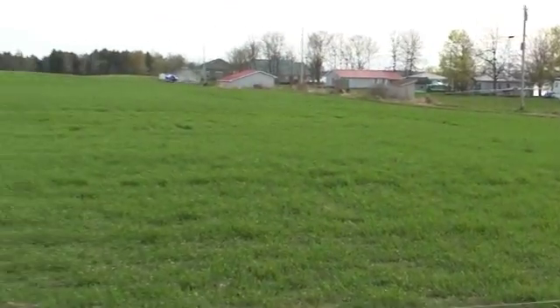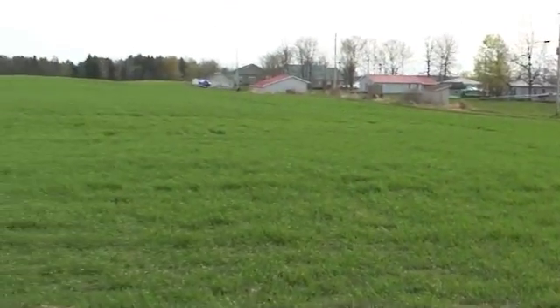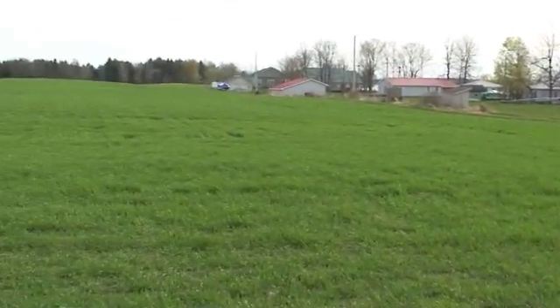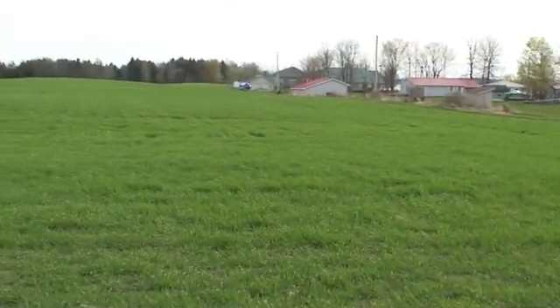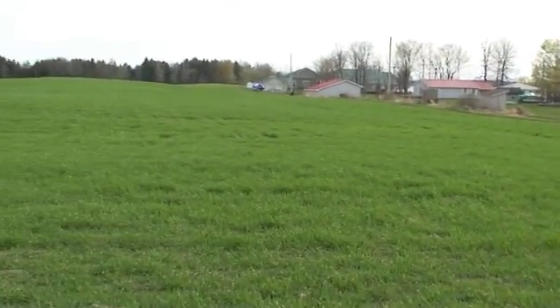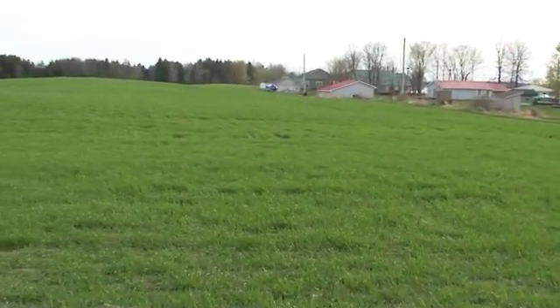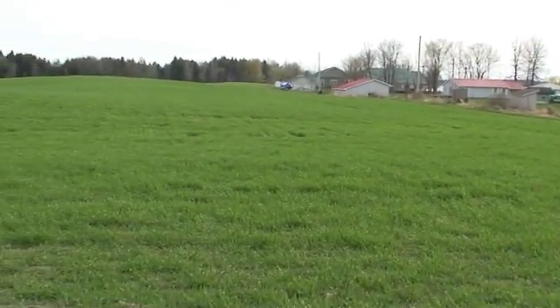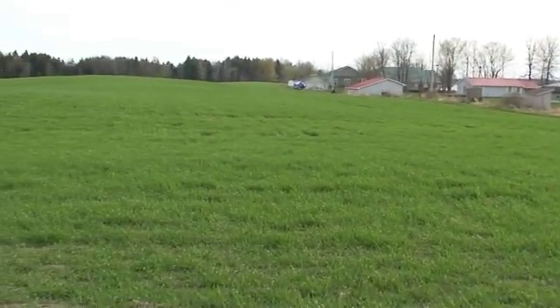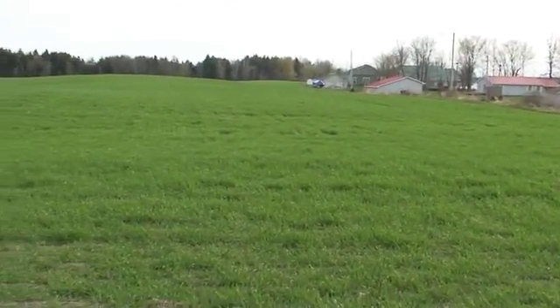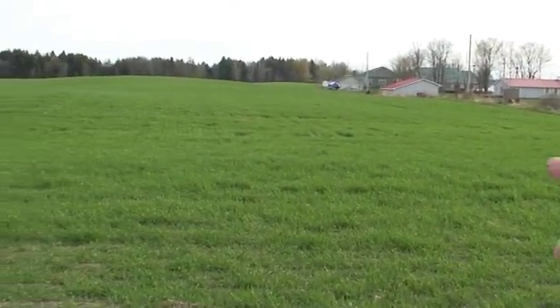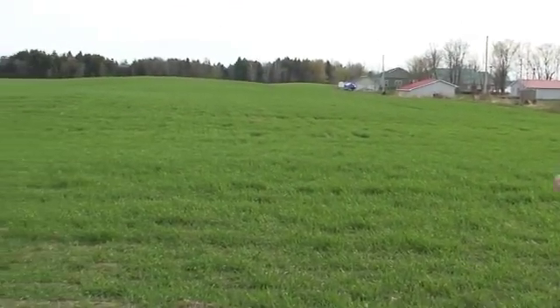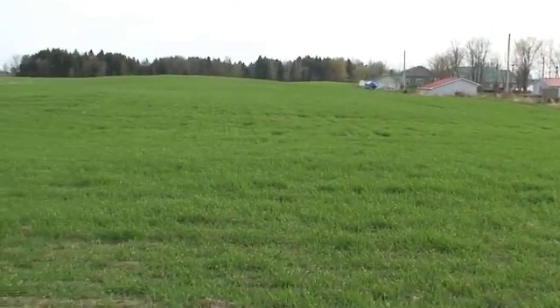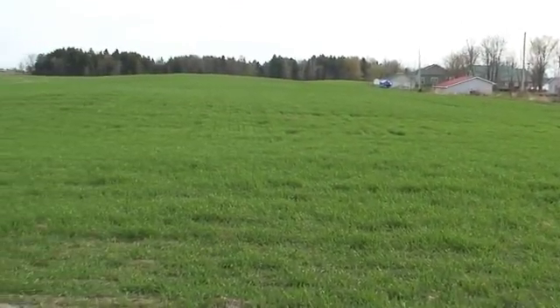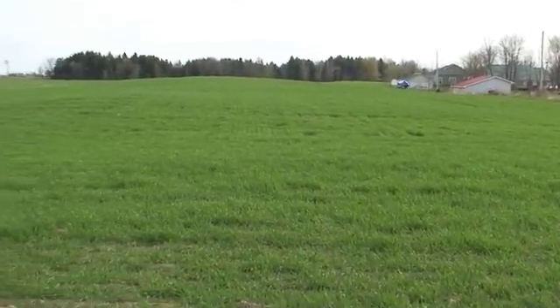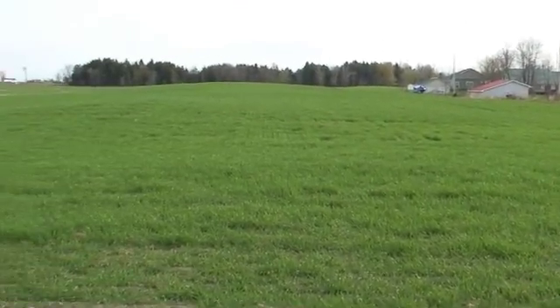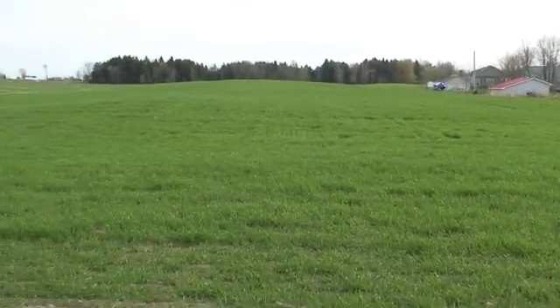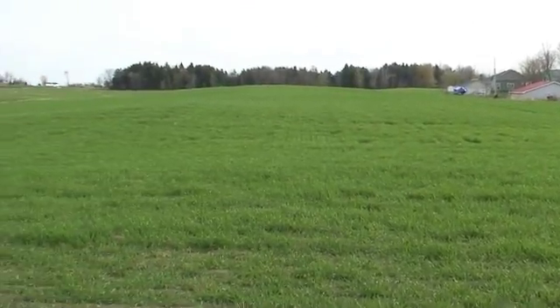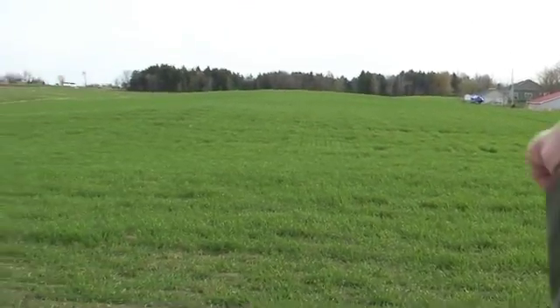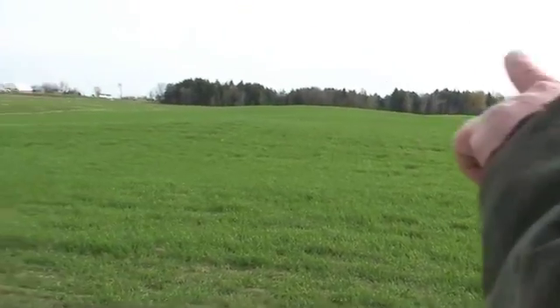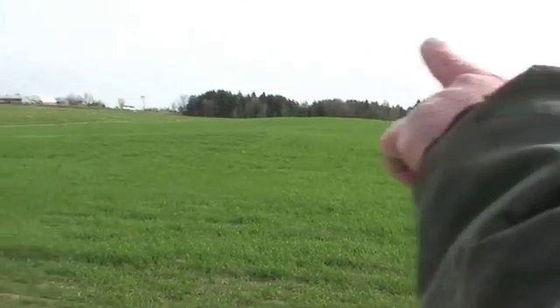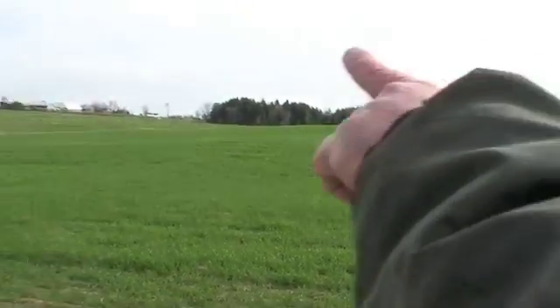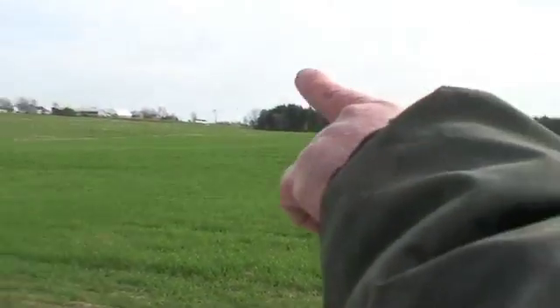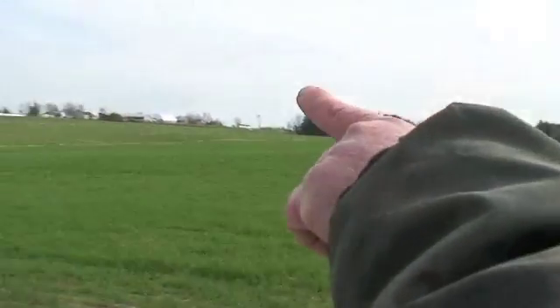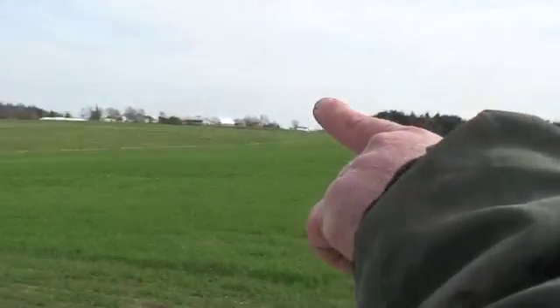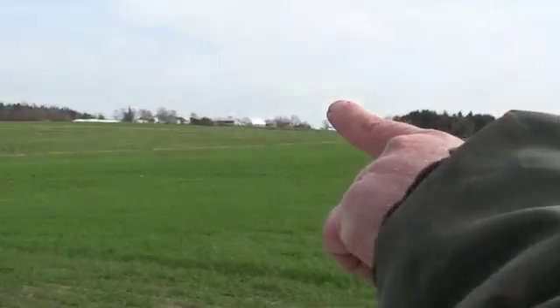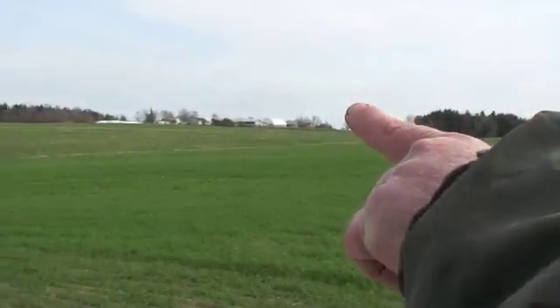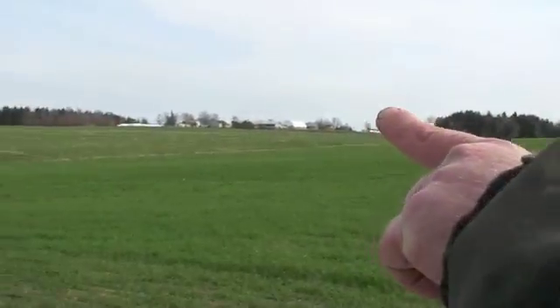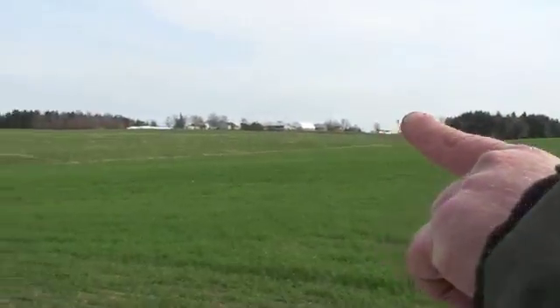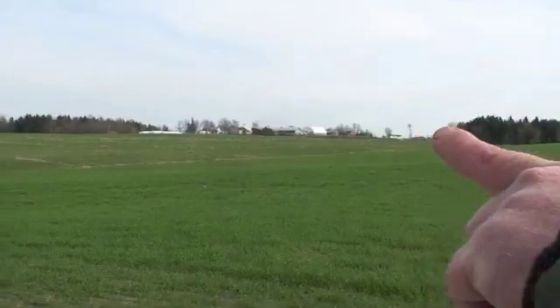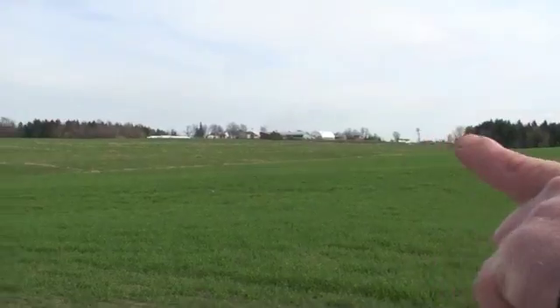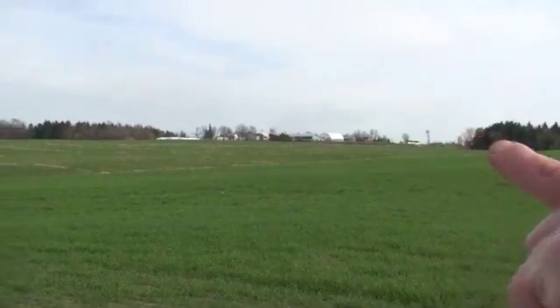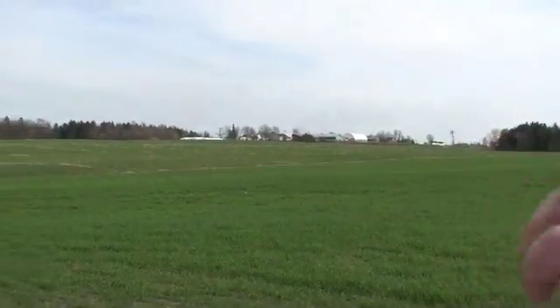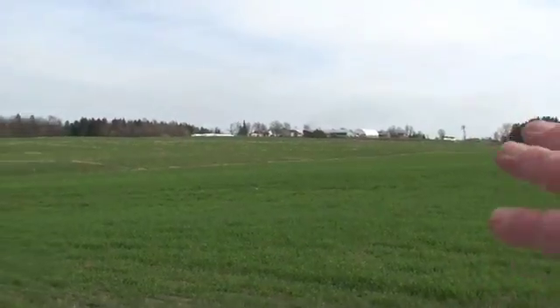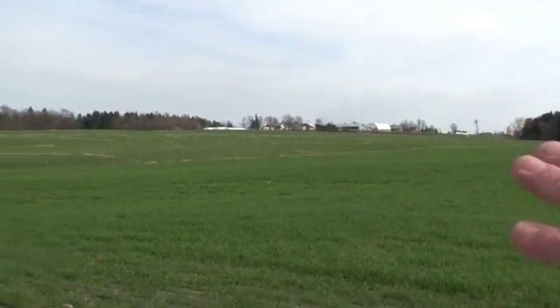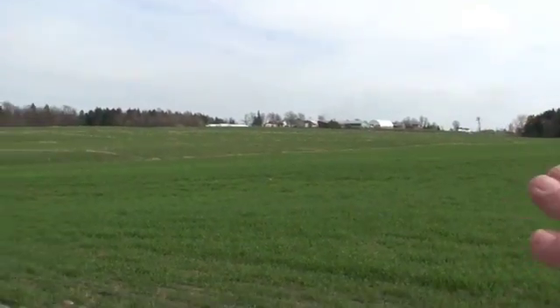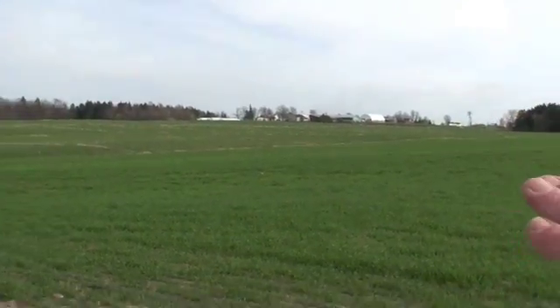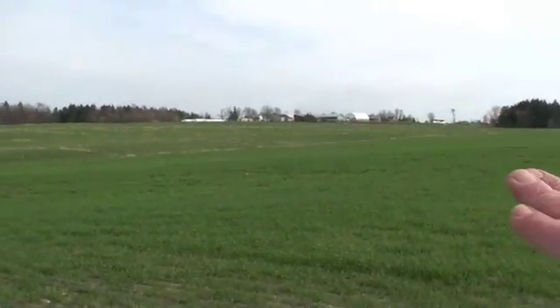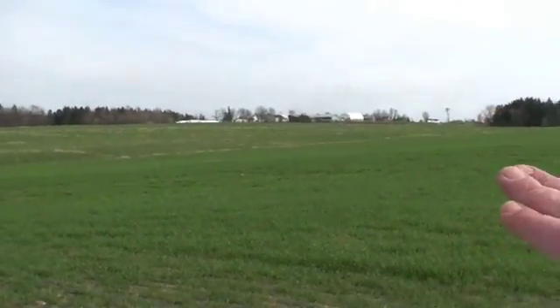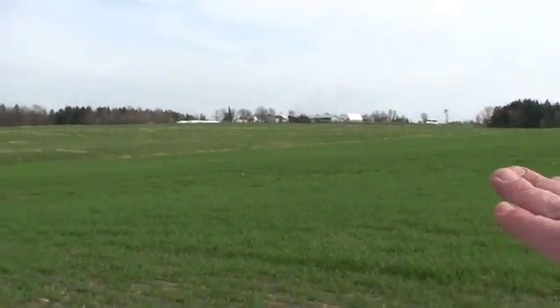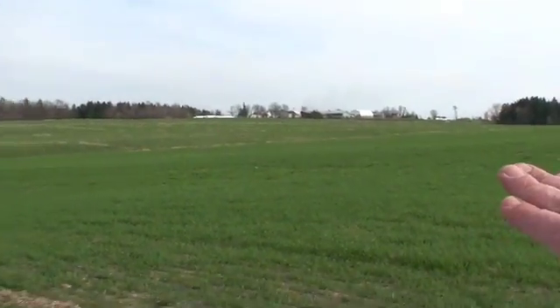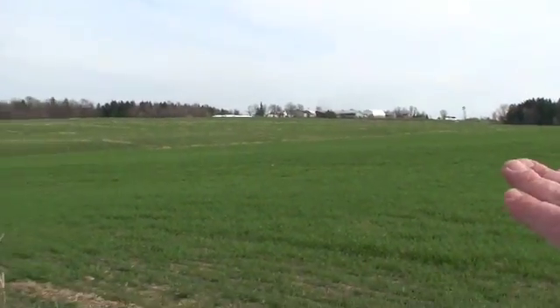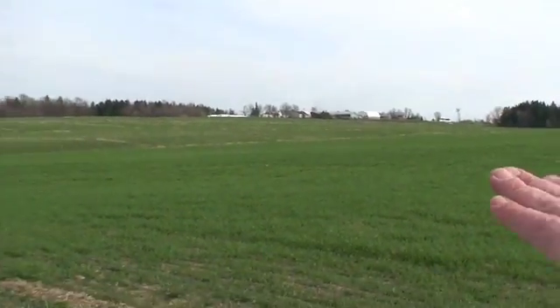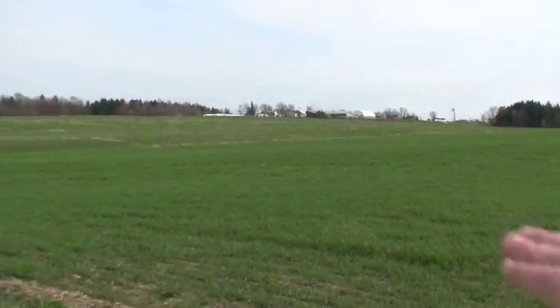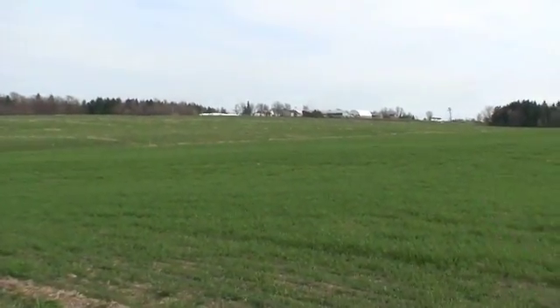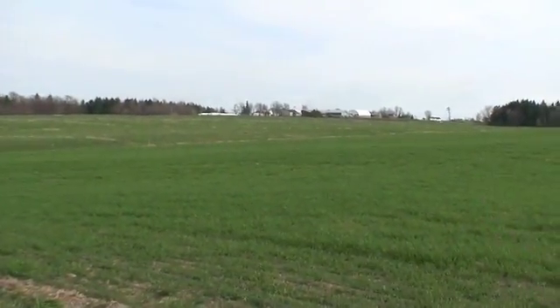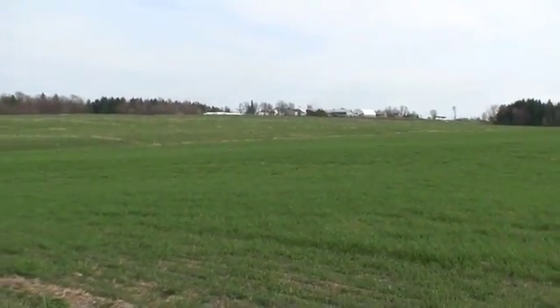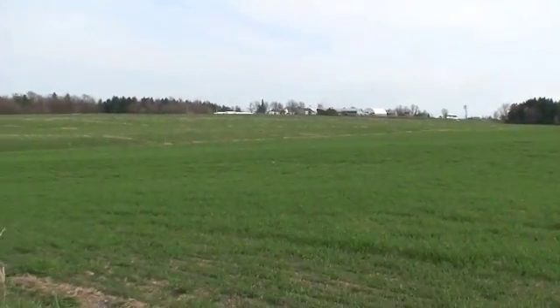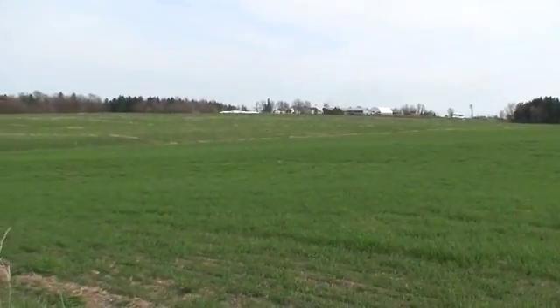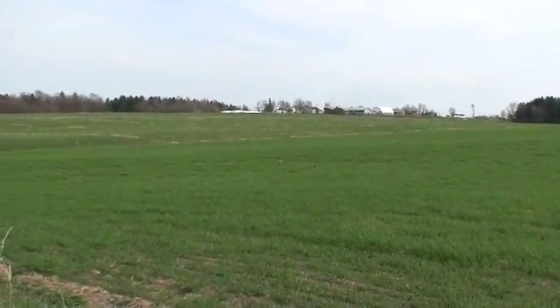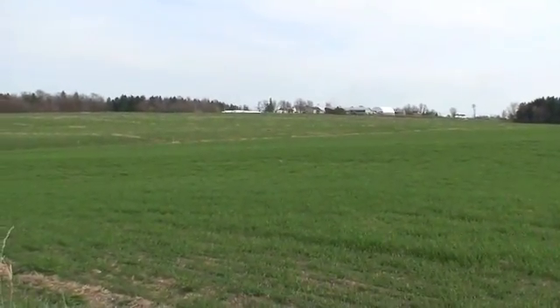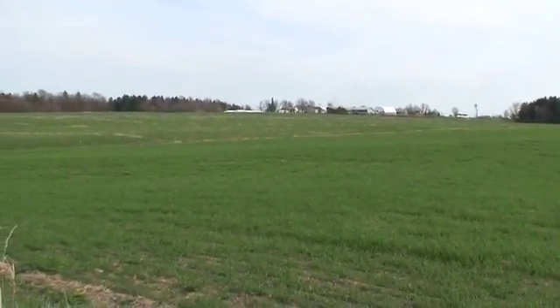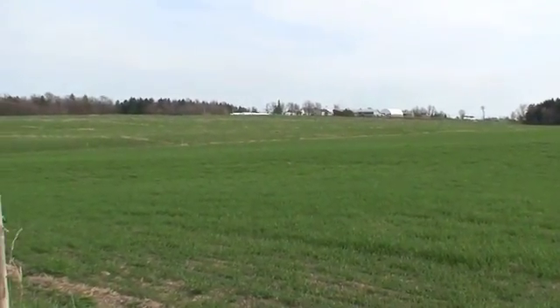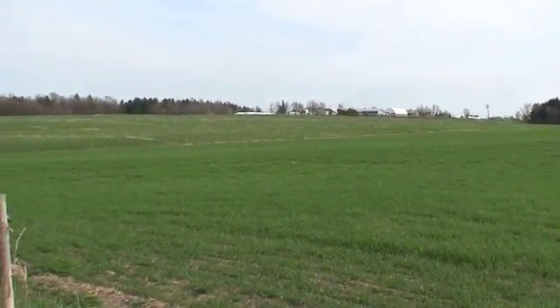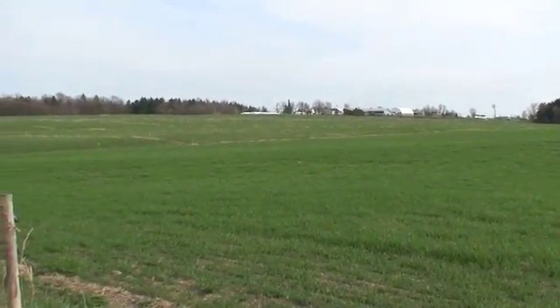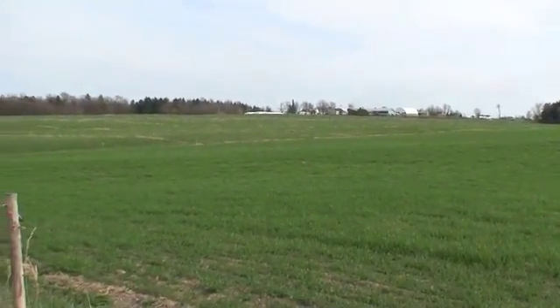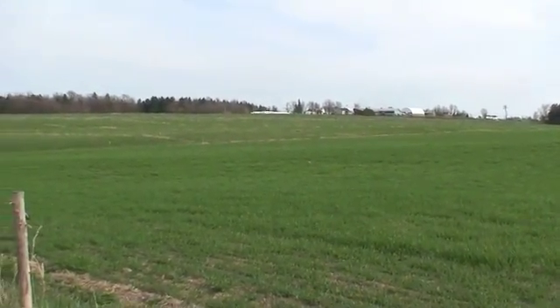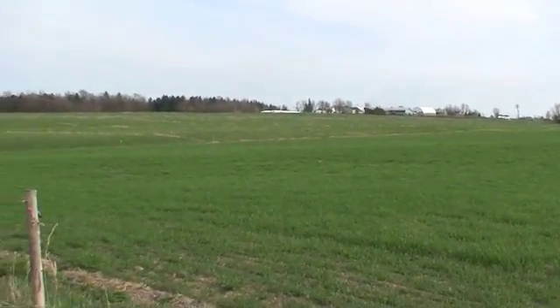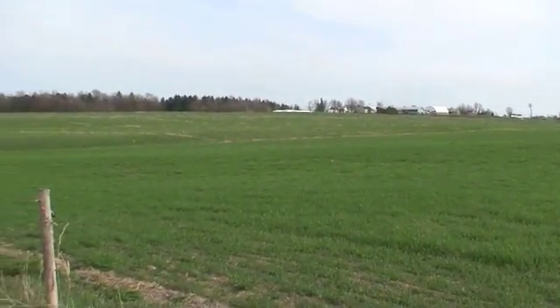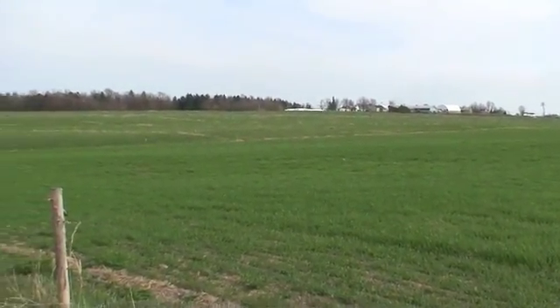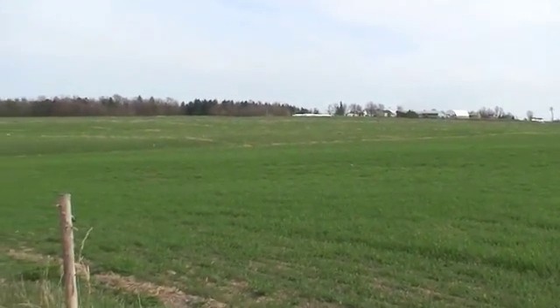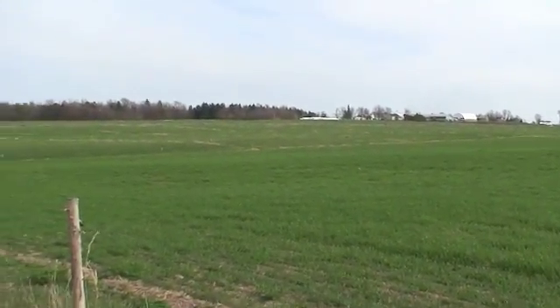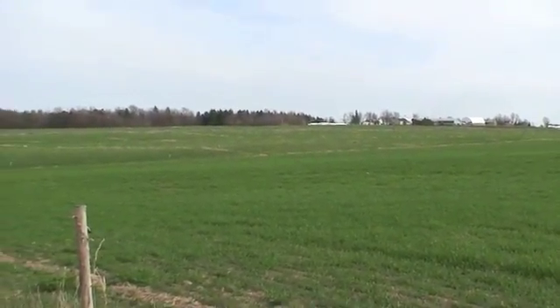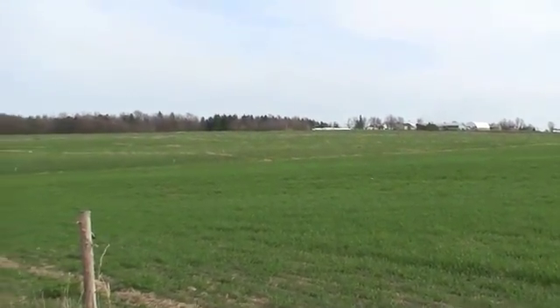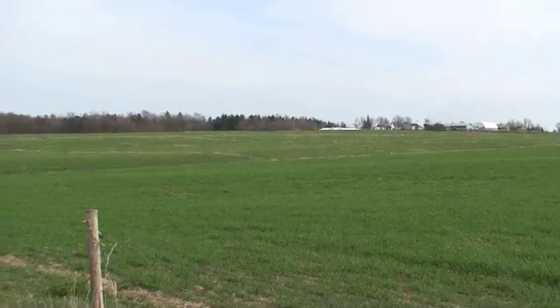And you can see the difference between this field and any other pasture field. It's very early — it's a pretty good one.